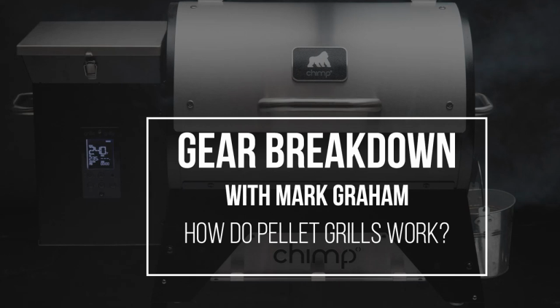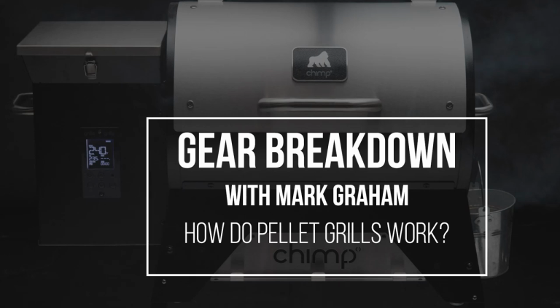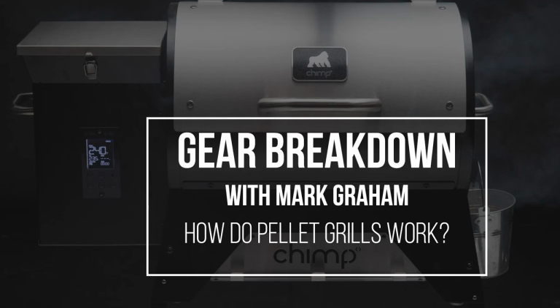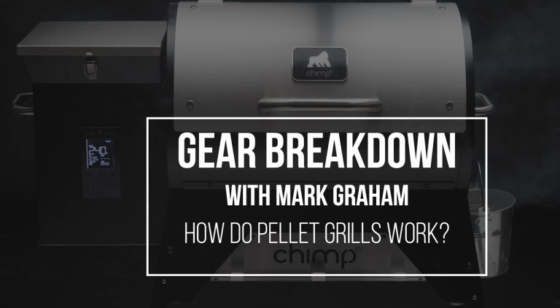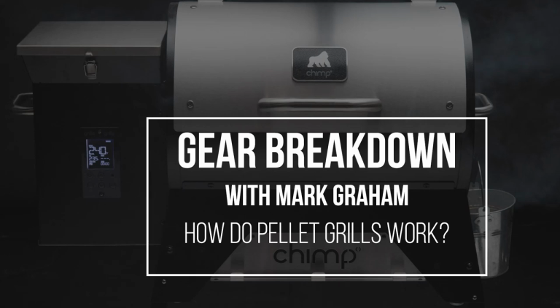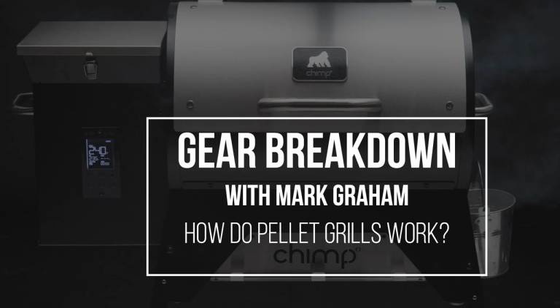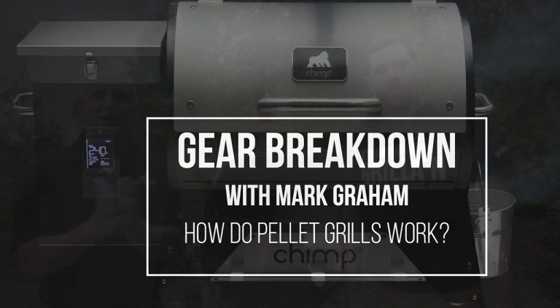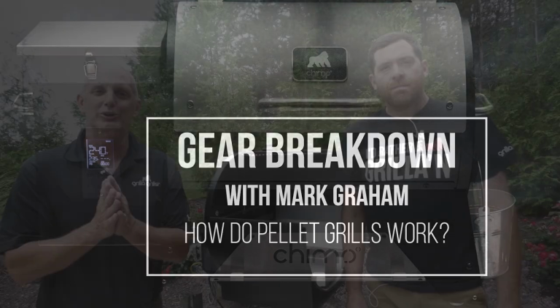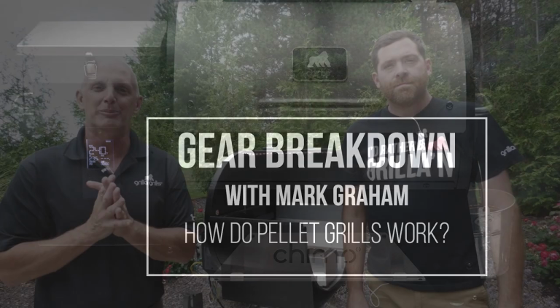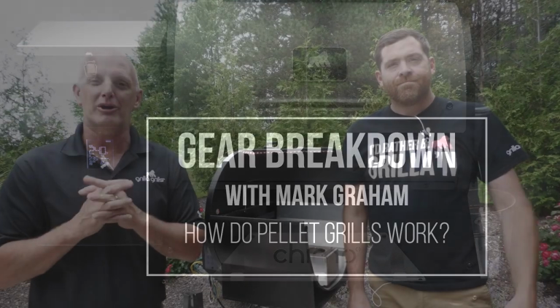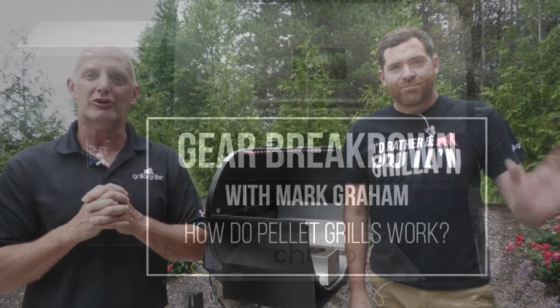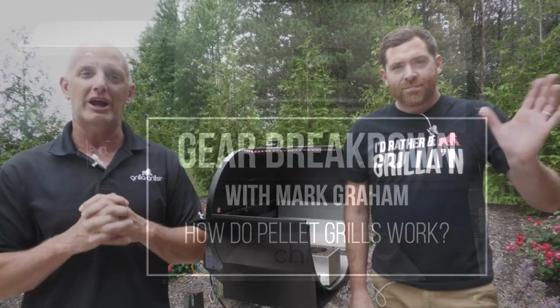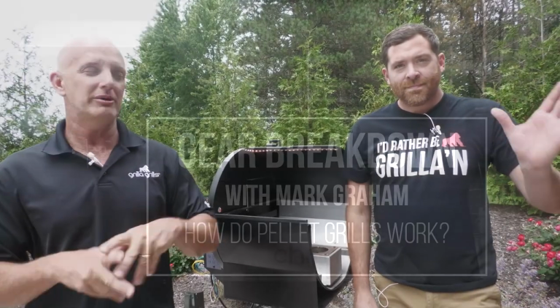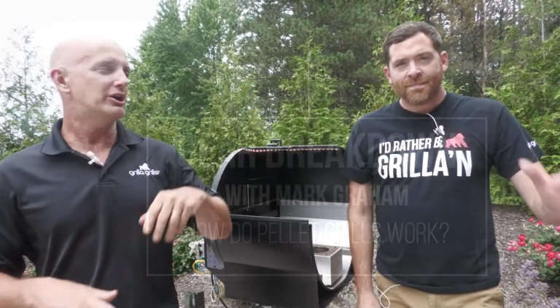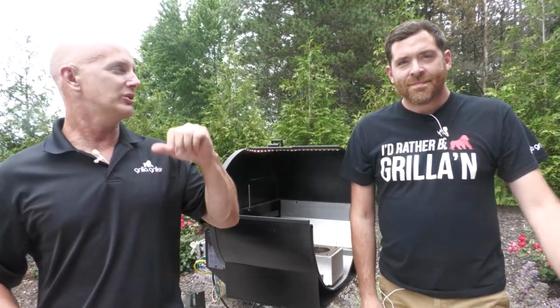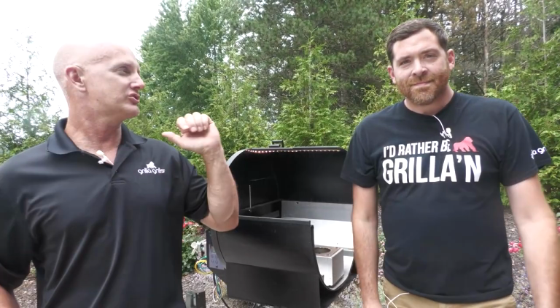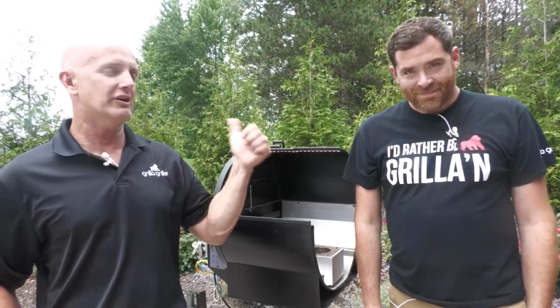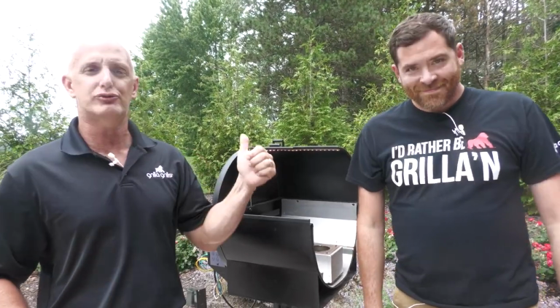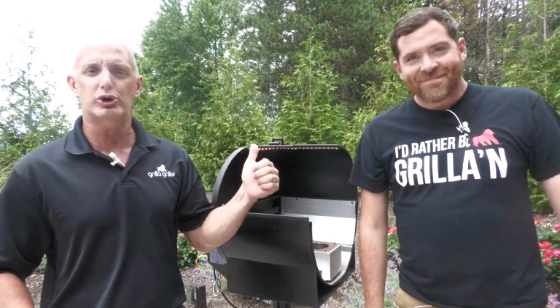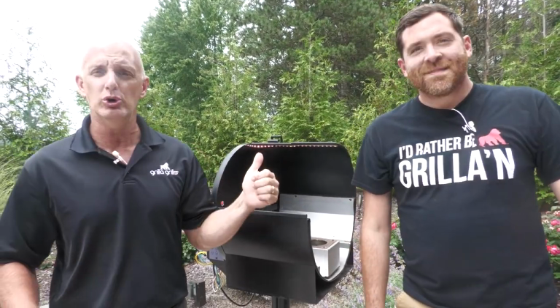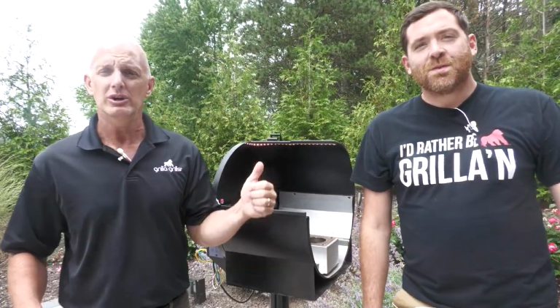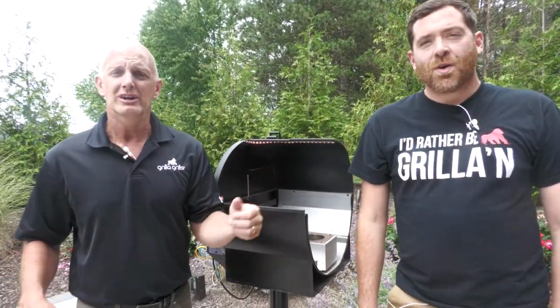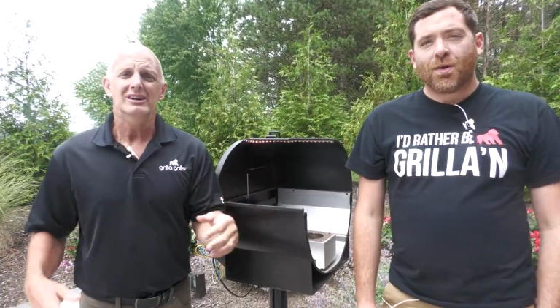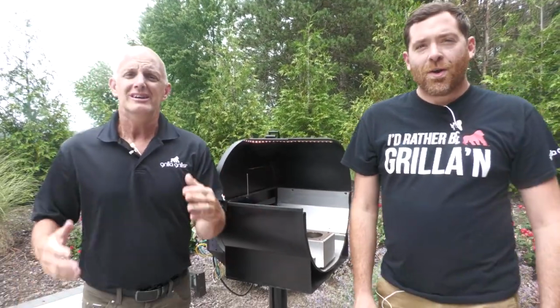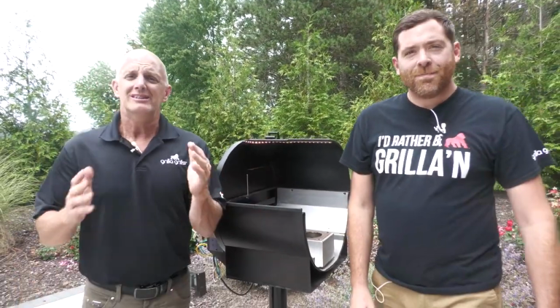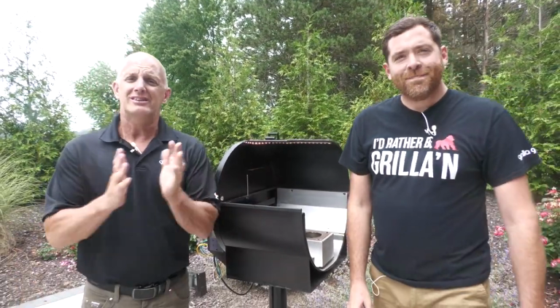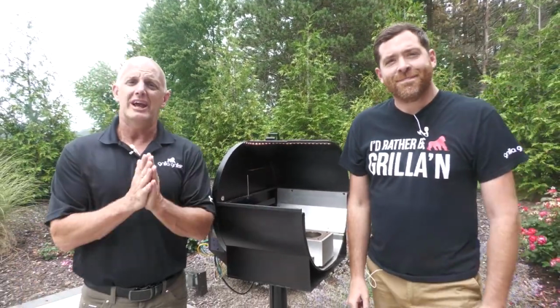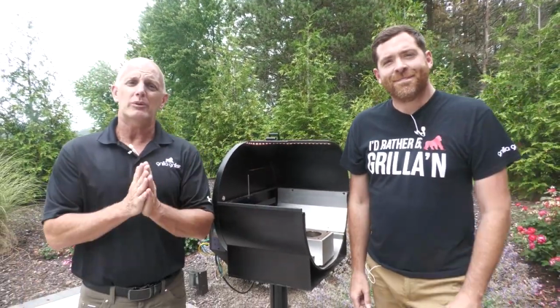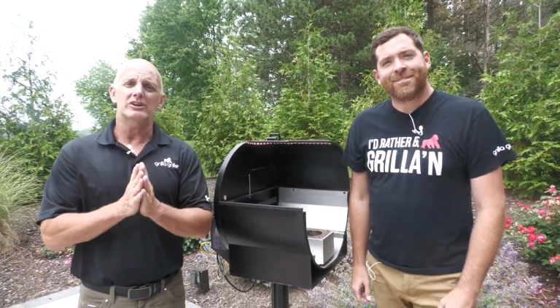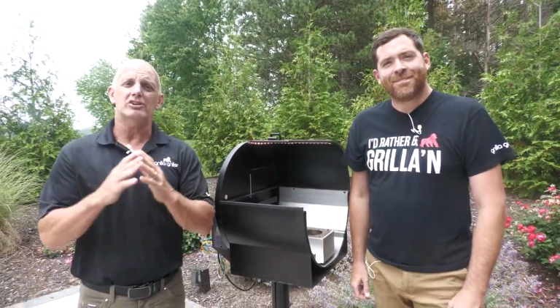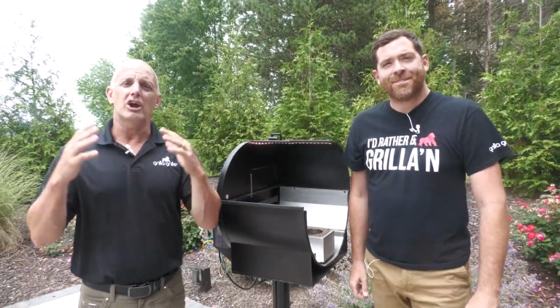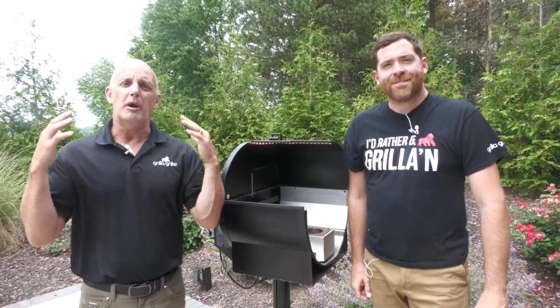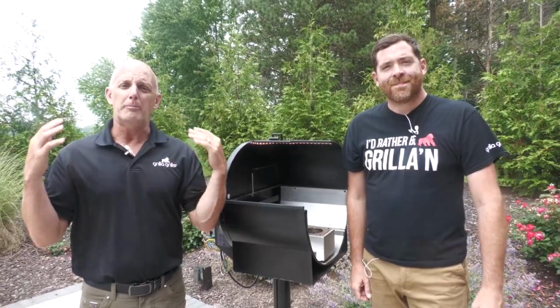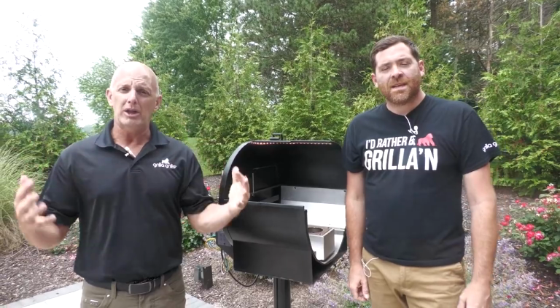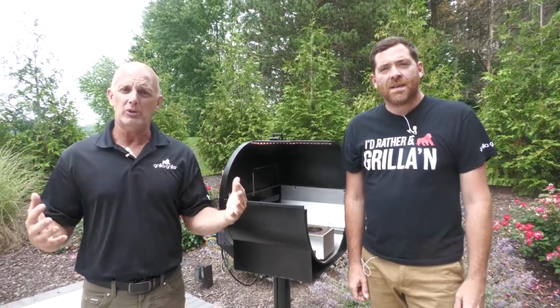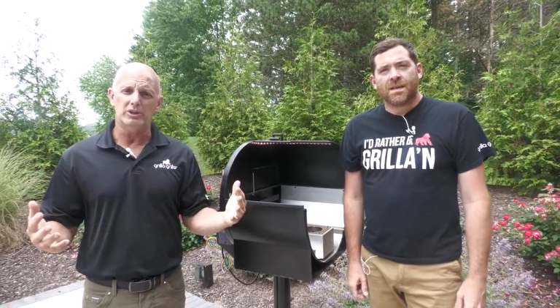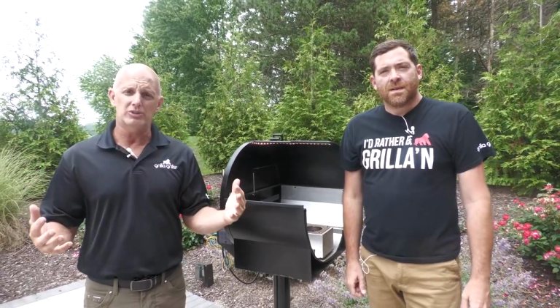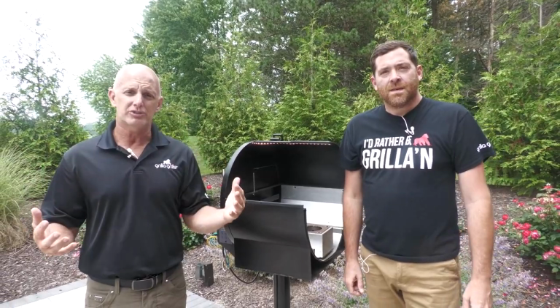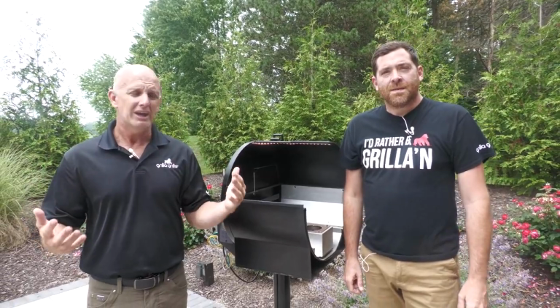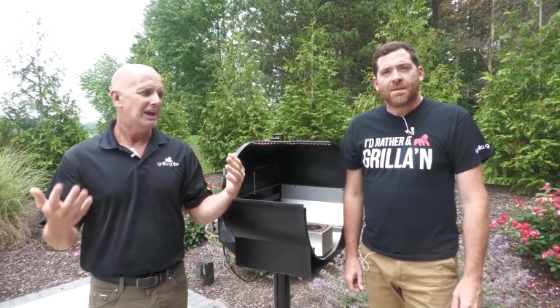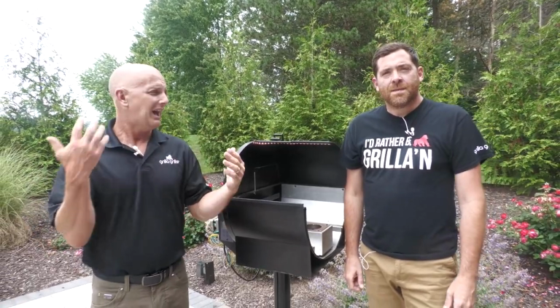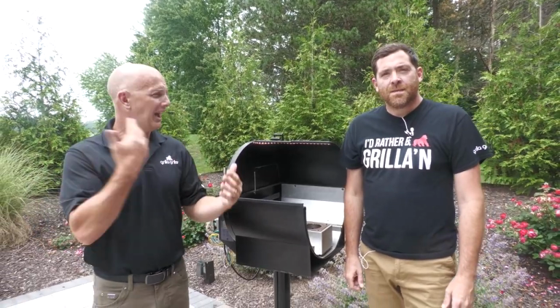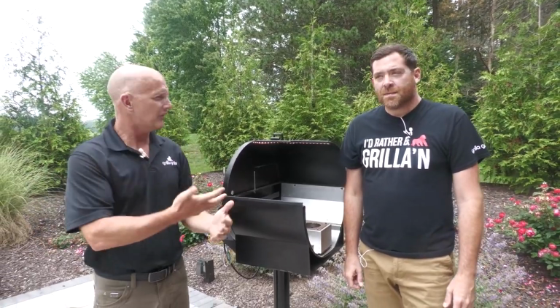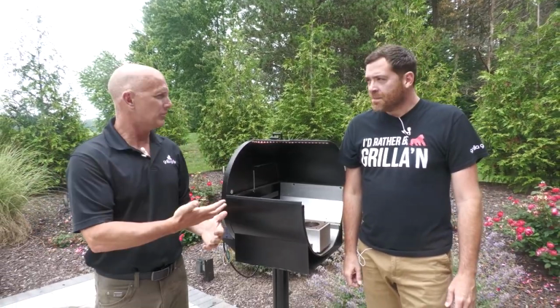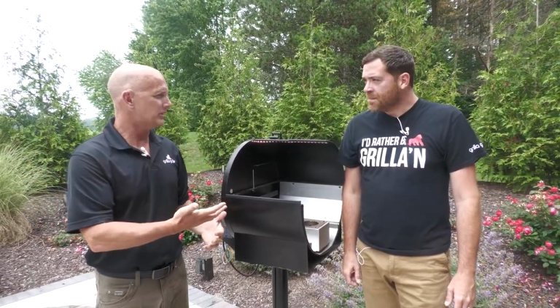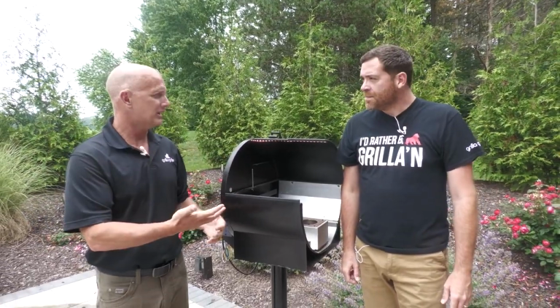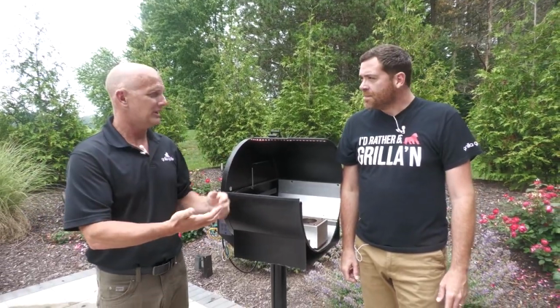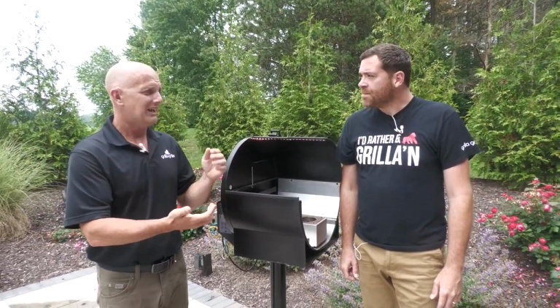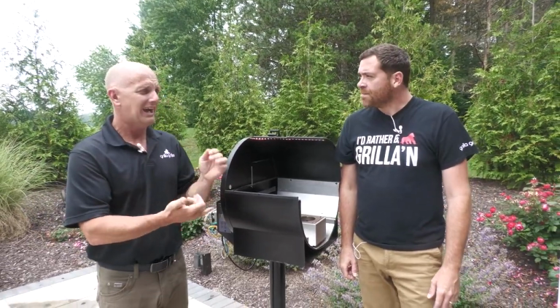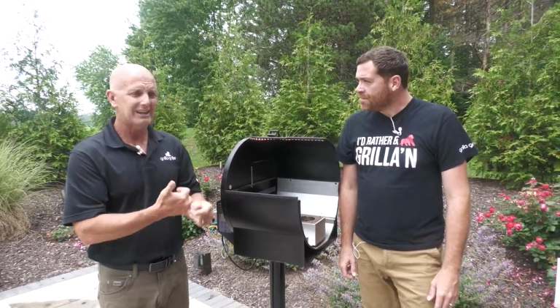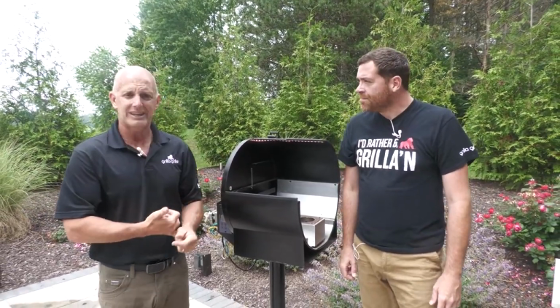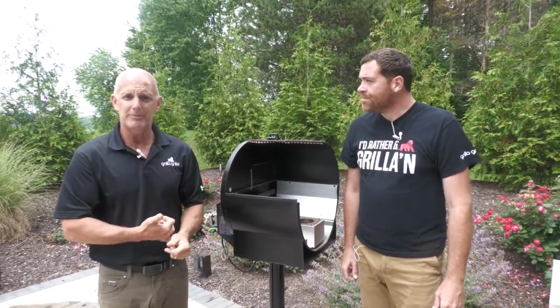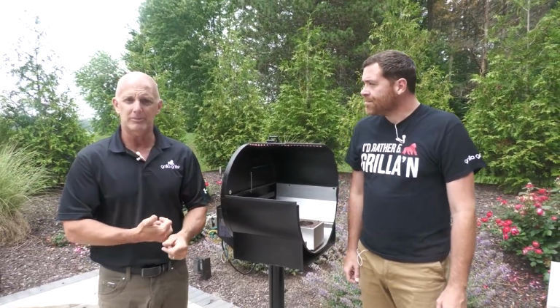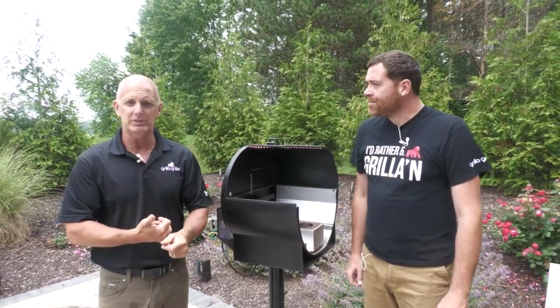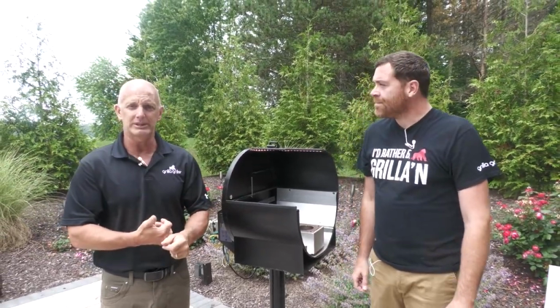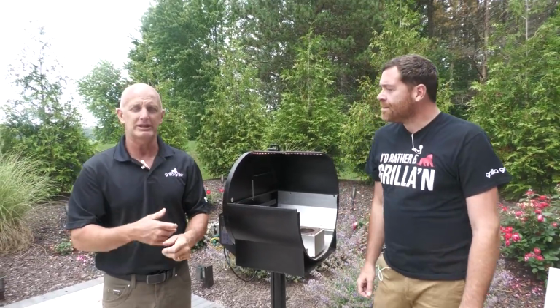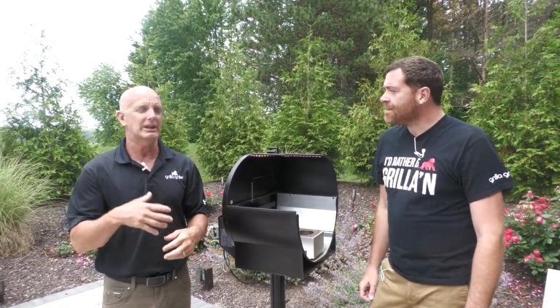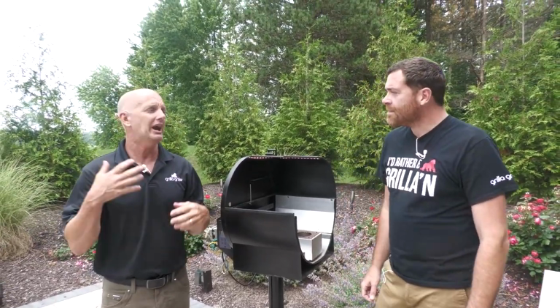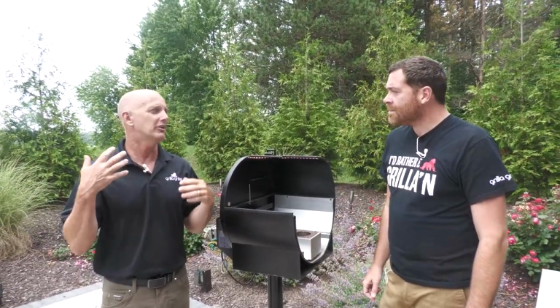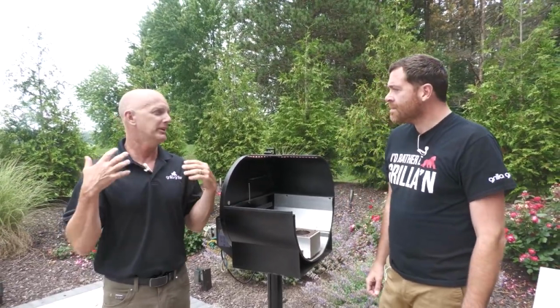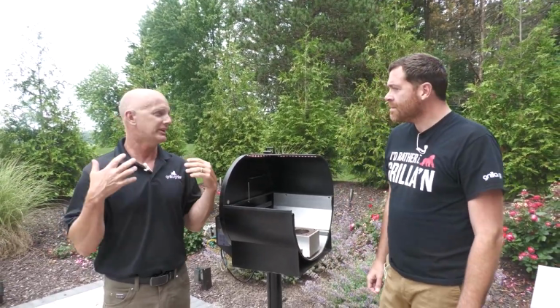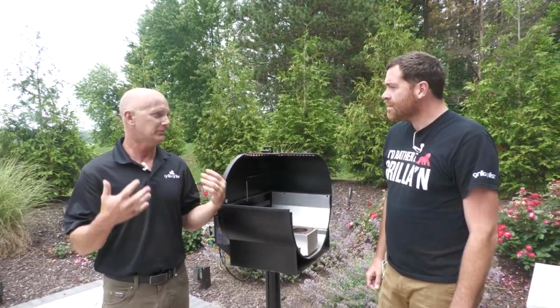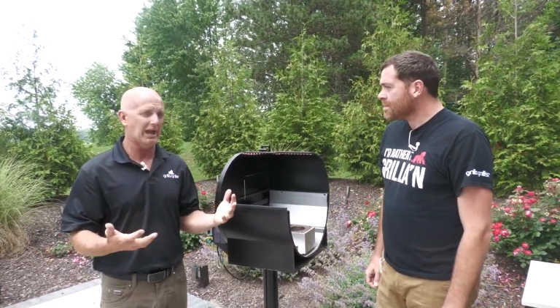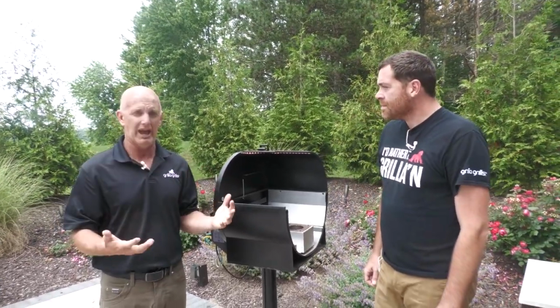All right guys, how you doing? Mark Graham here with Chef Drew. Today we're gonna talk about pellet grills — how they work, how to keep them clean, and how to make them last.